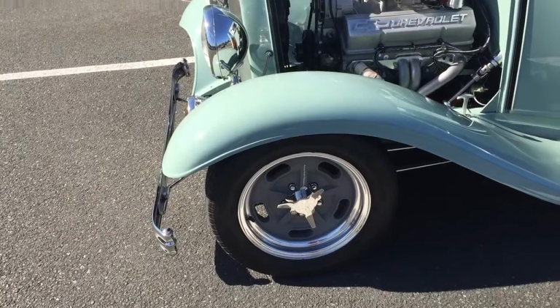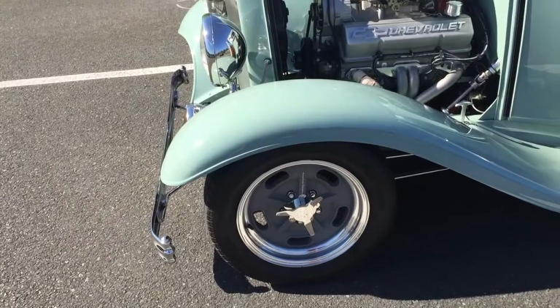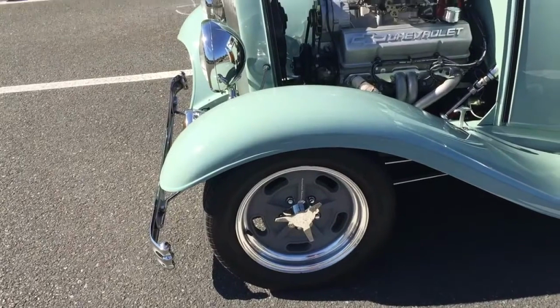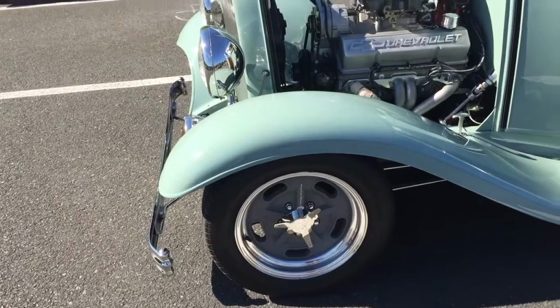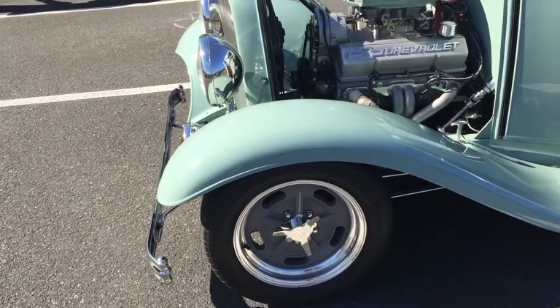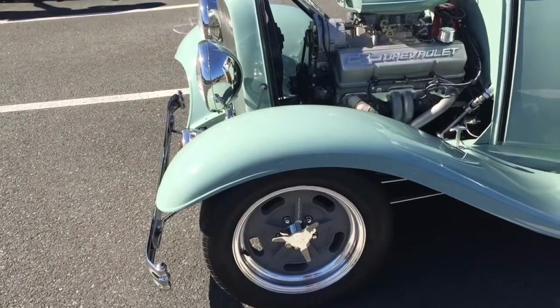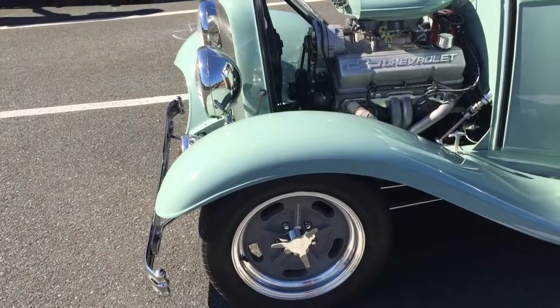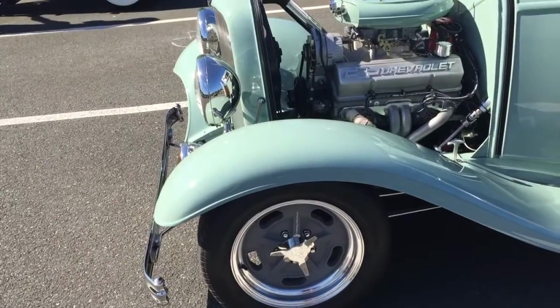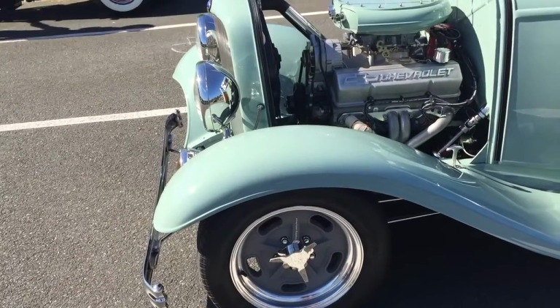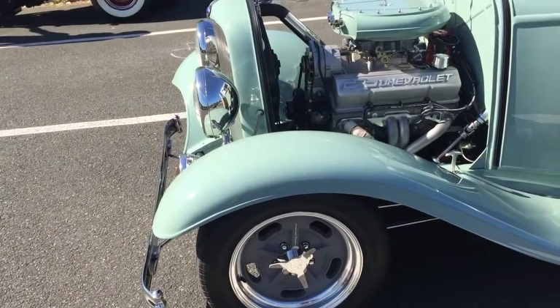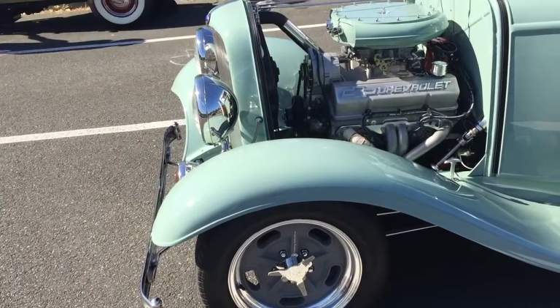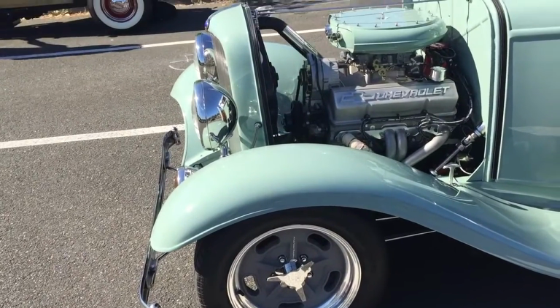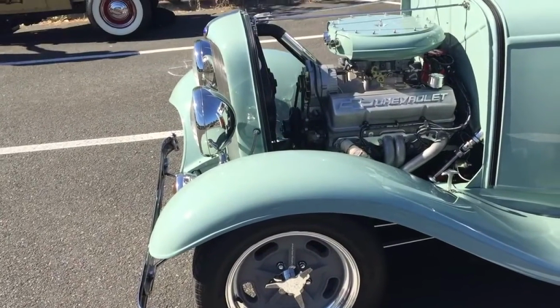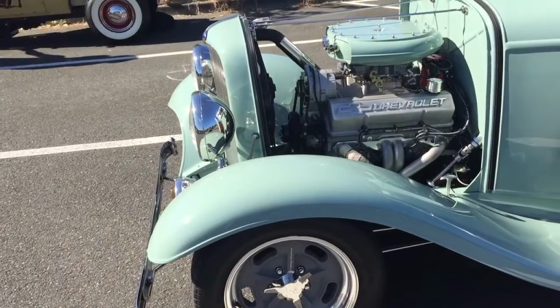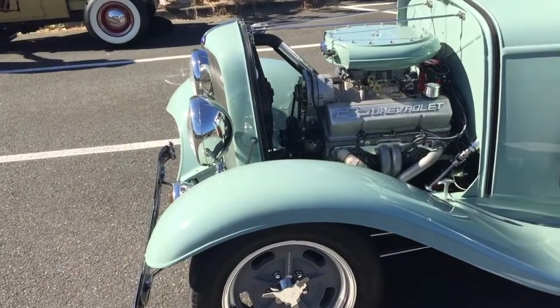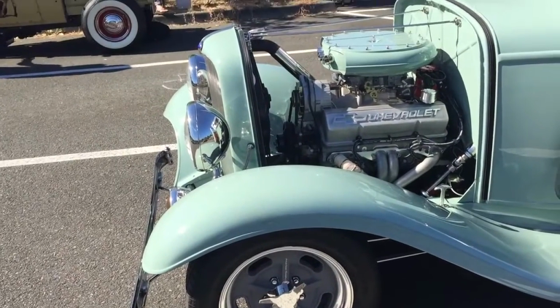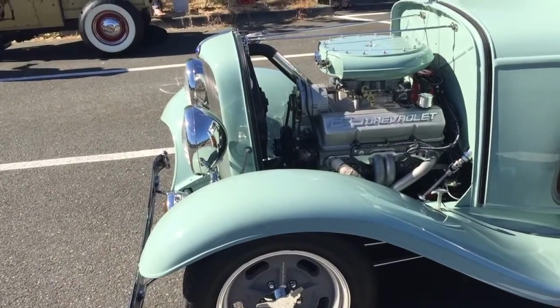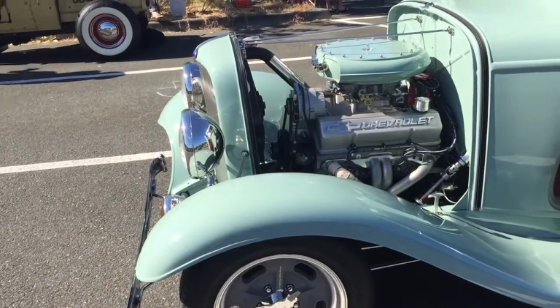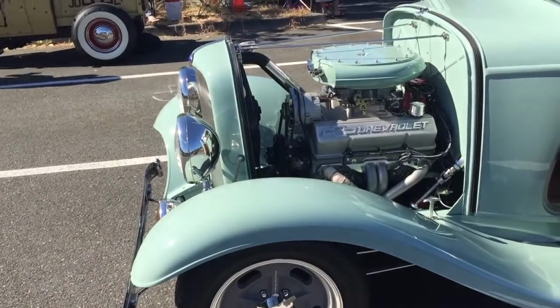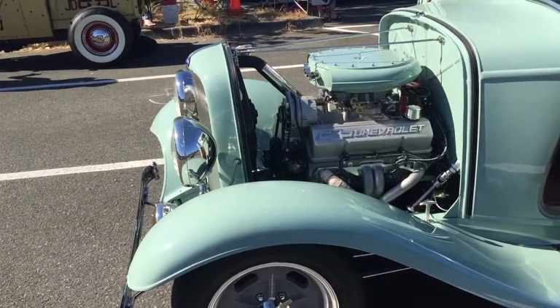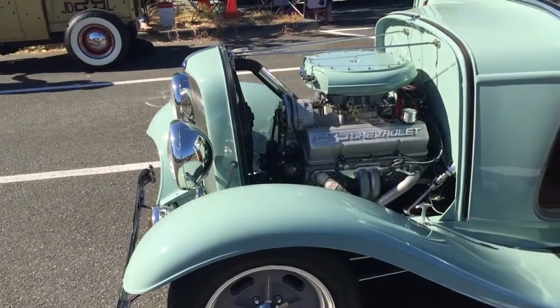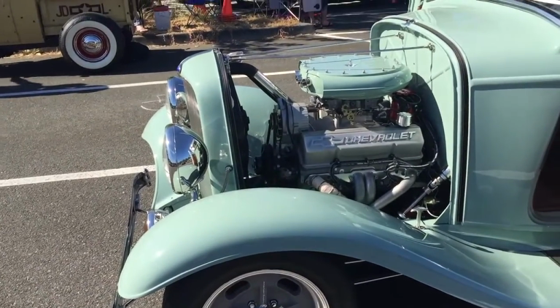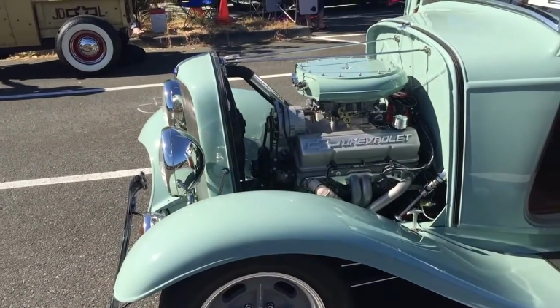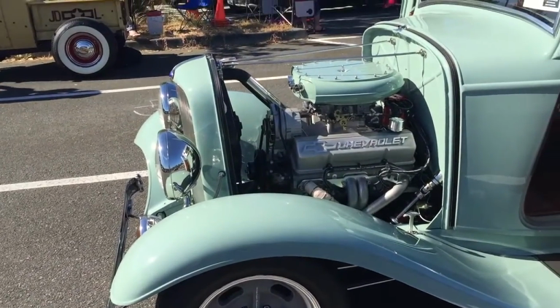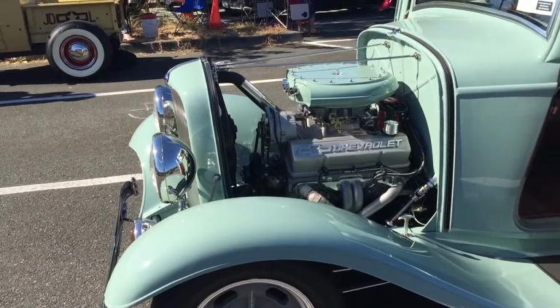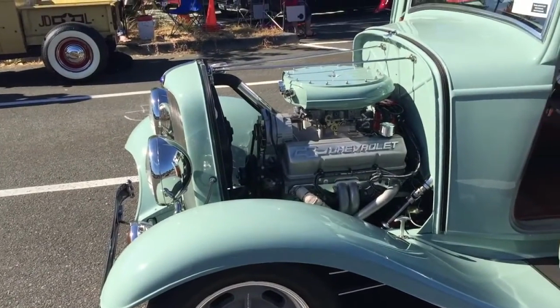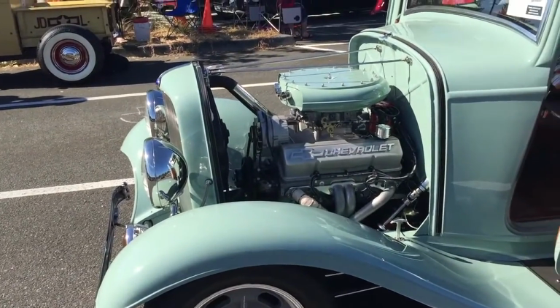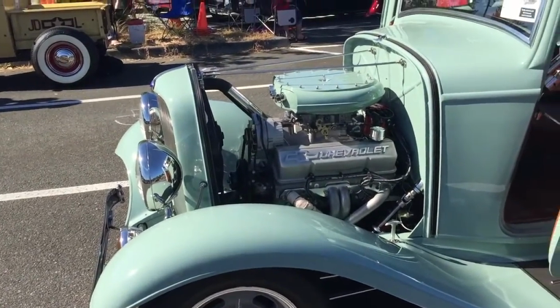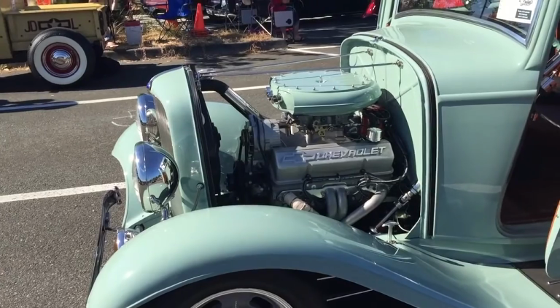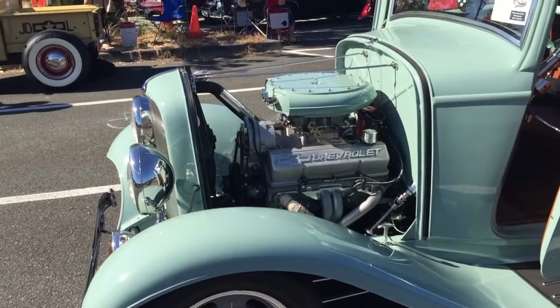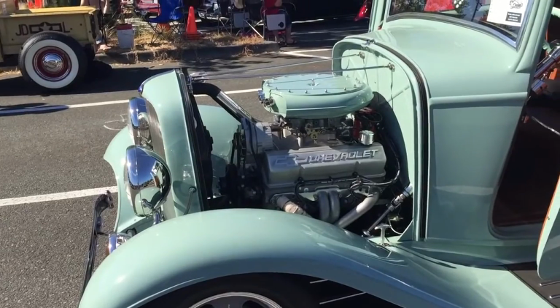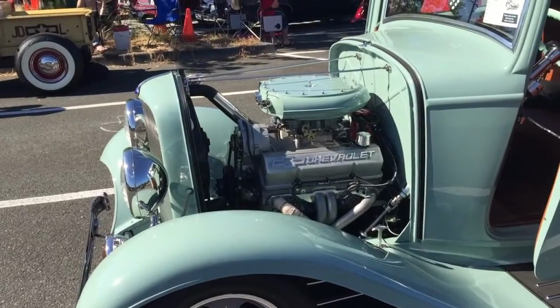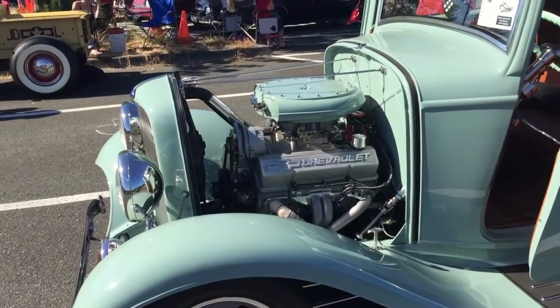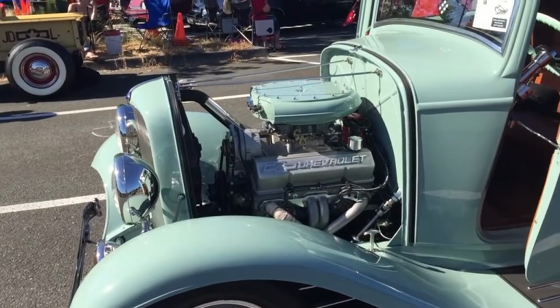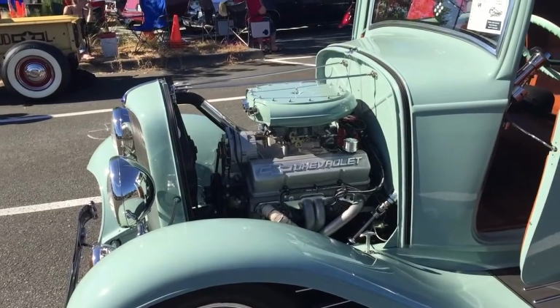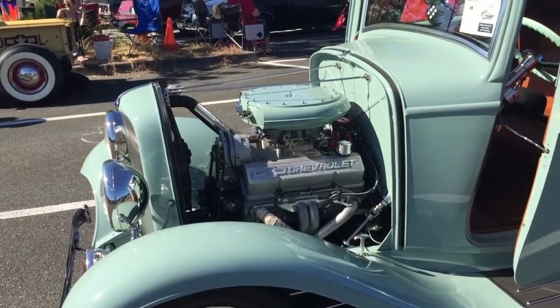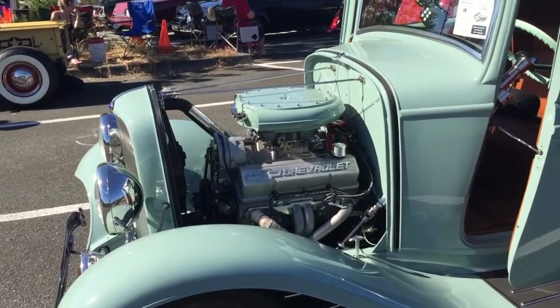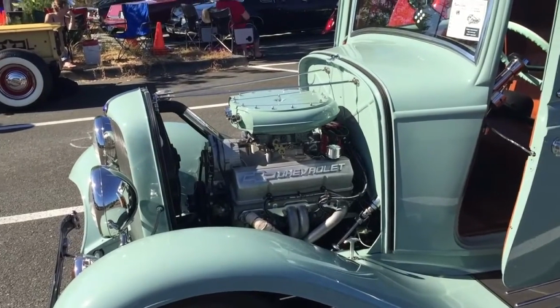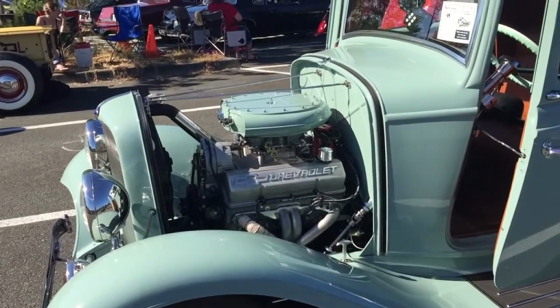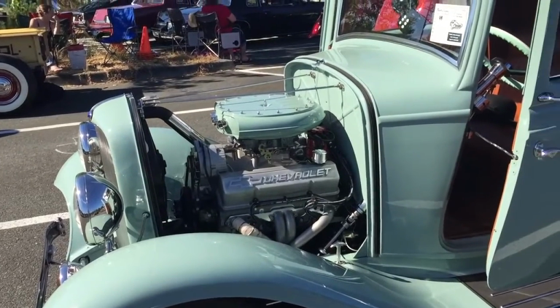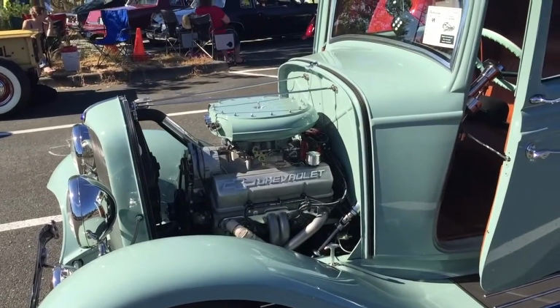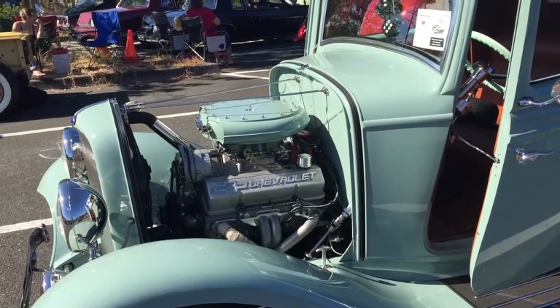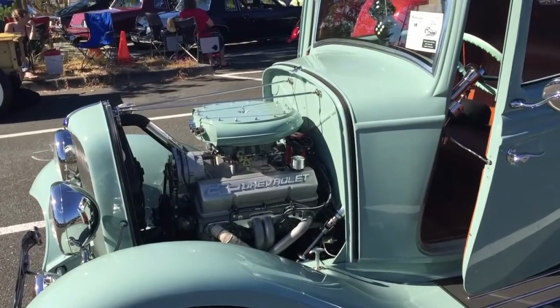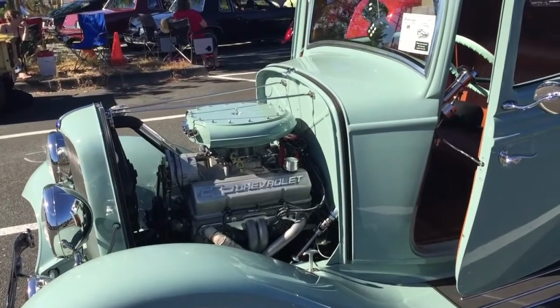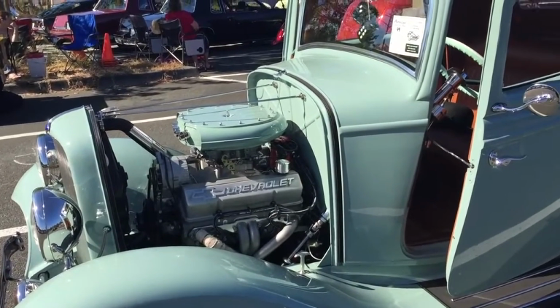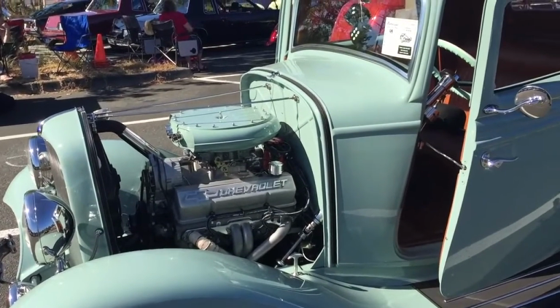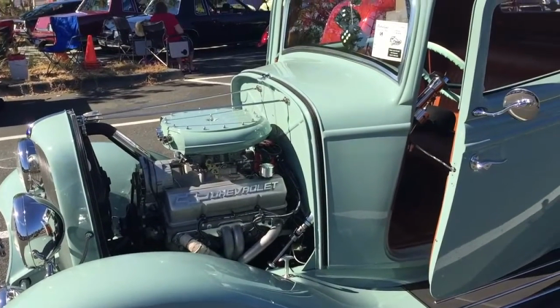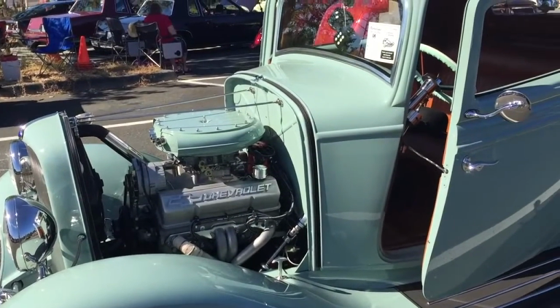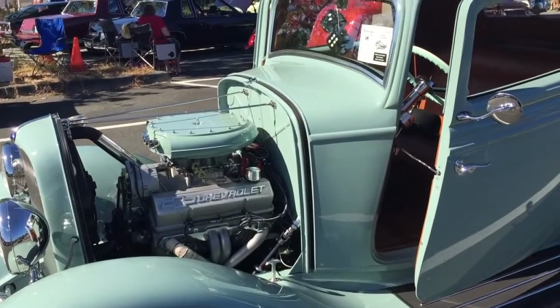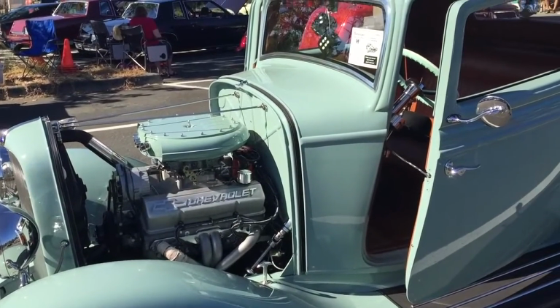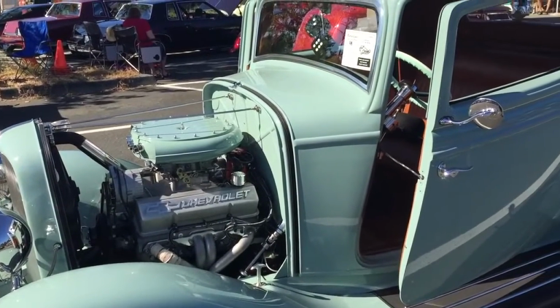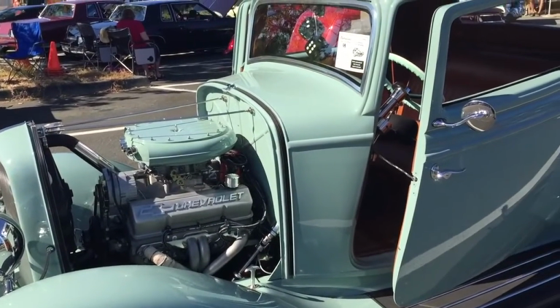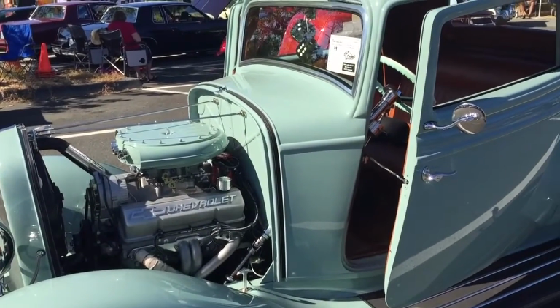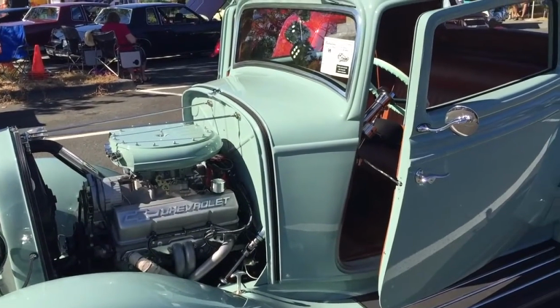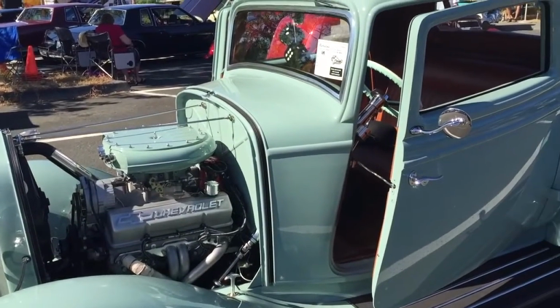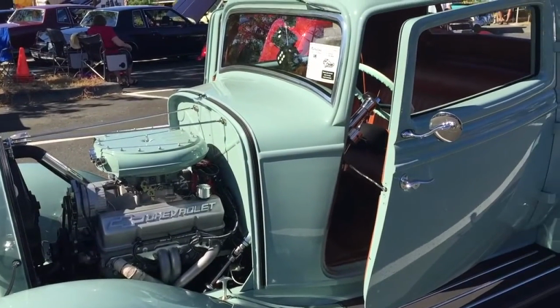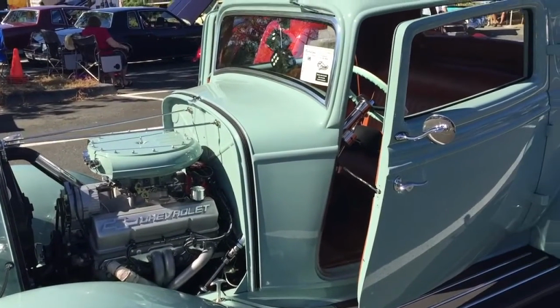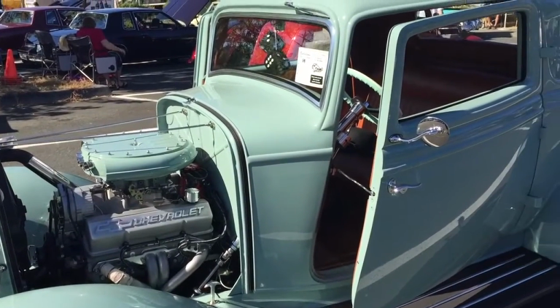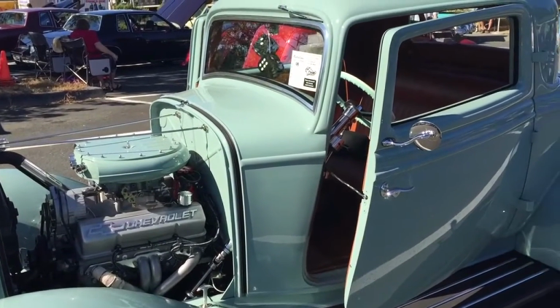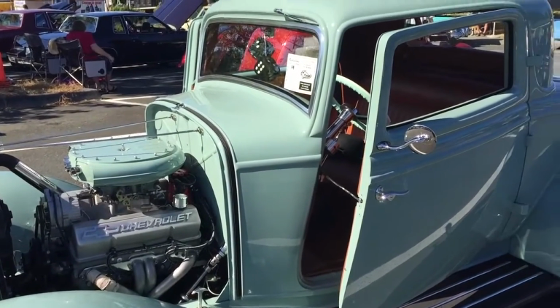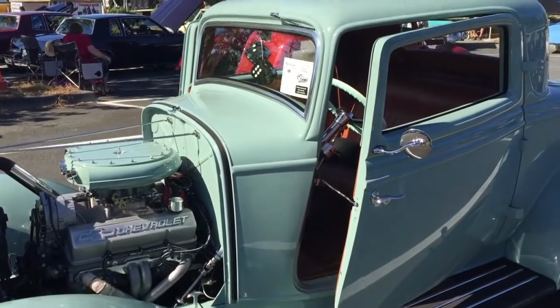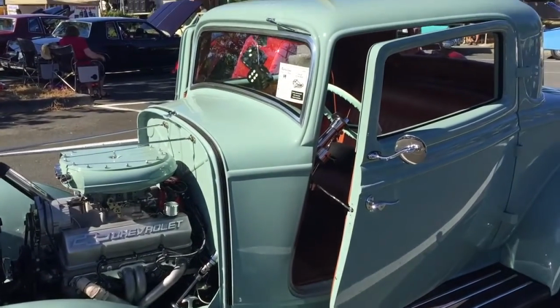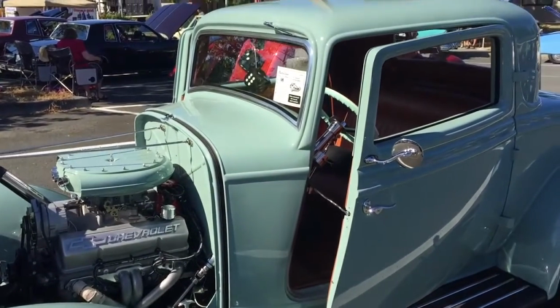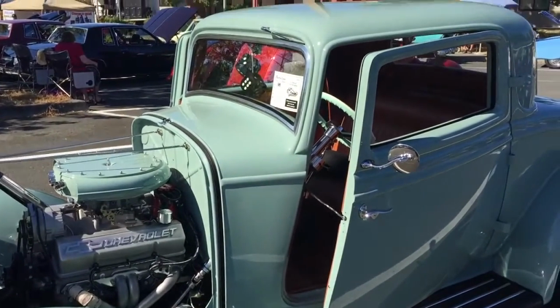1932 Ford. It doesn't look too stock, does it? I like the color. It's pretty.